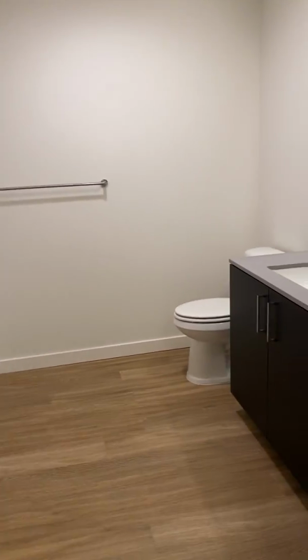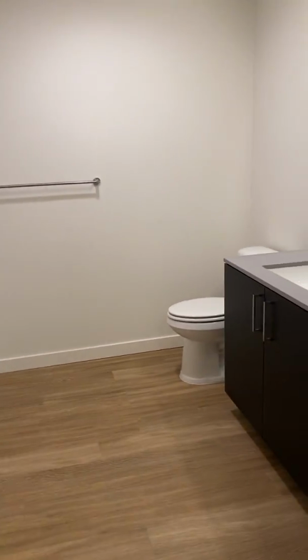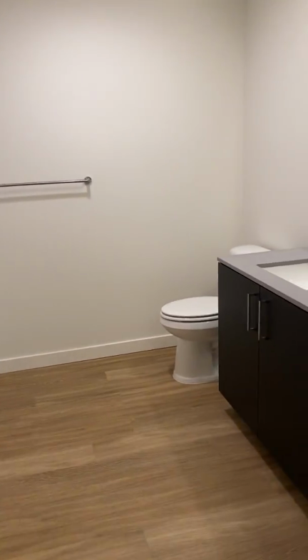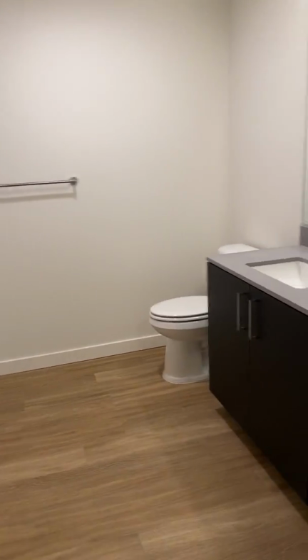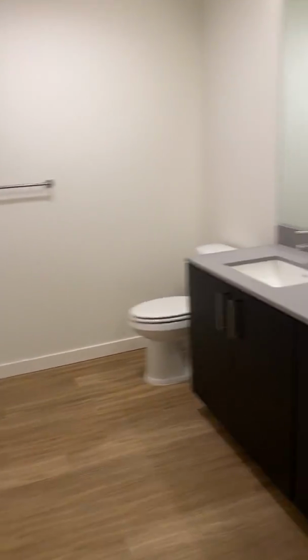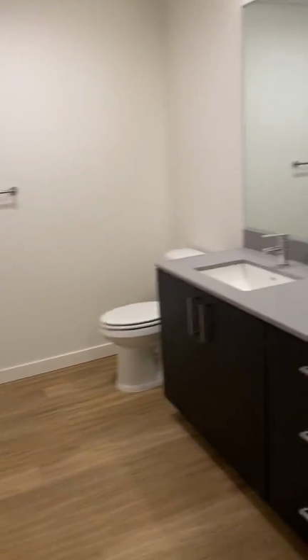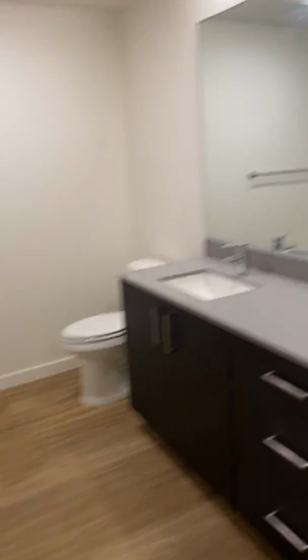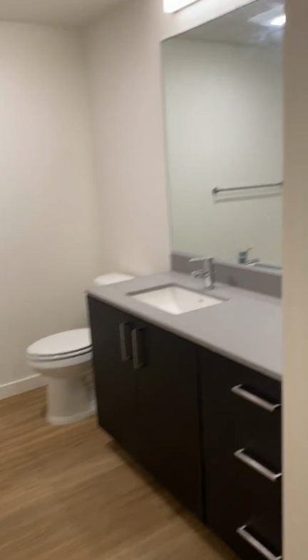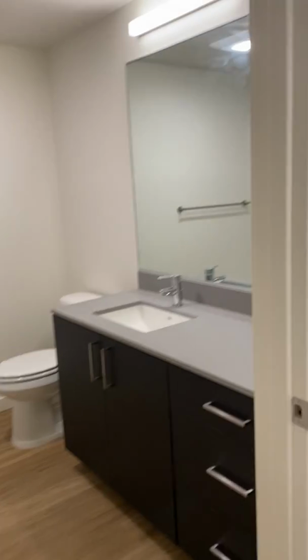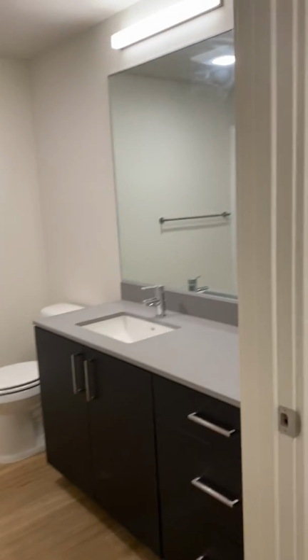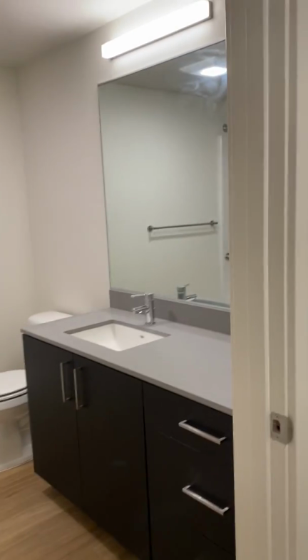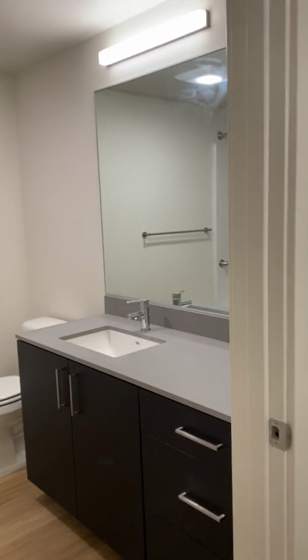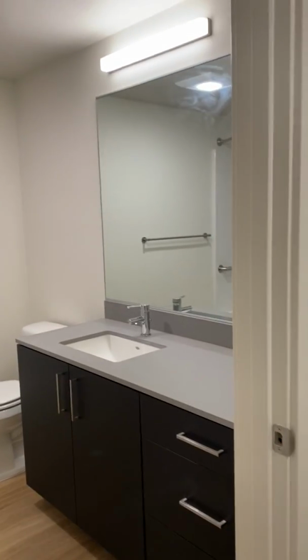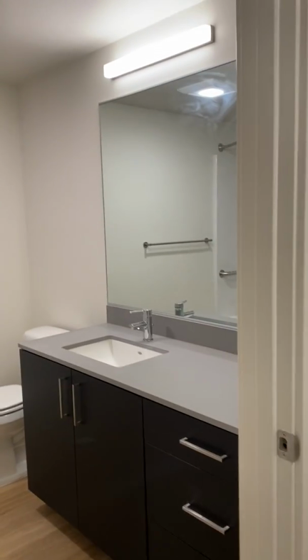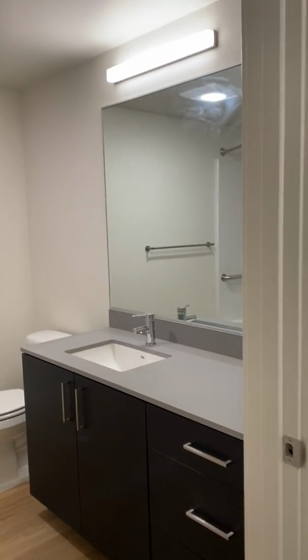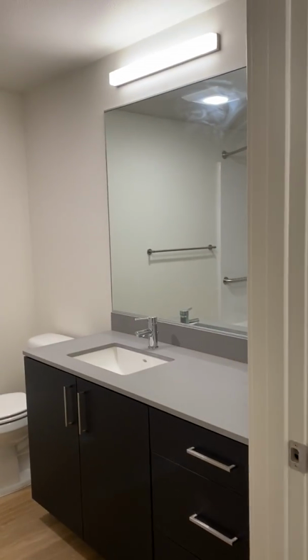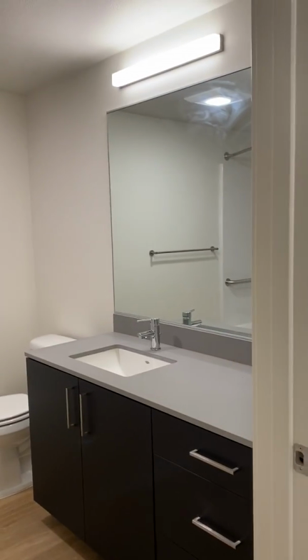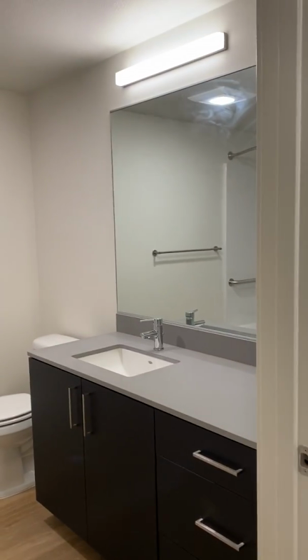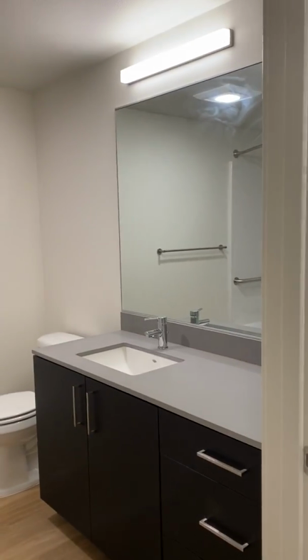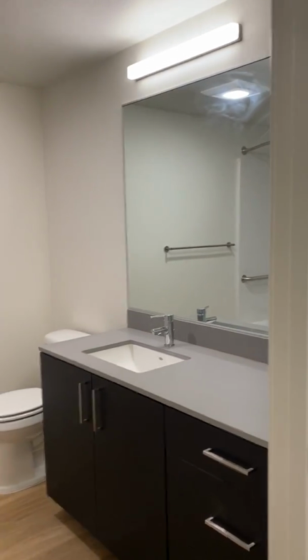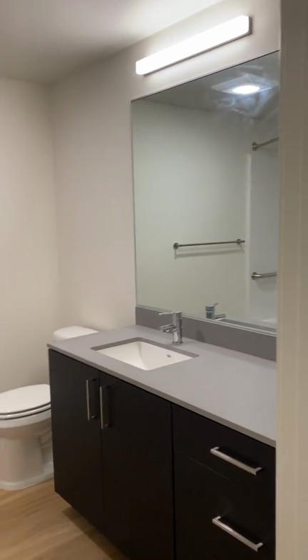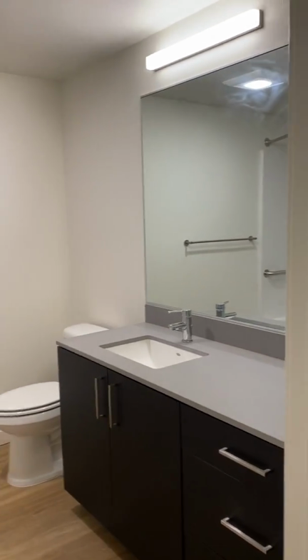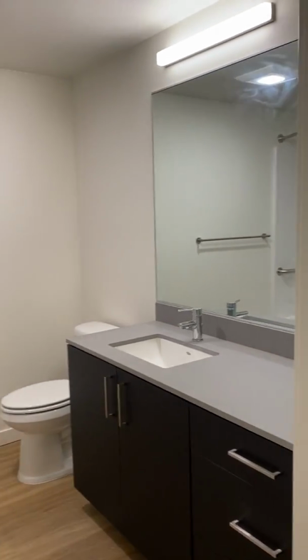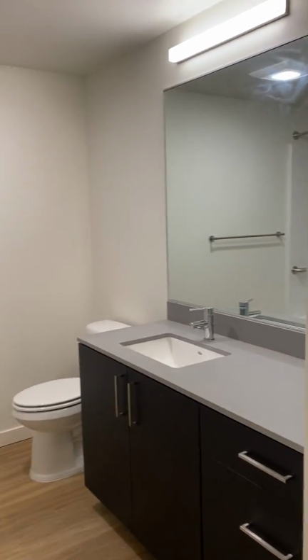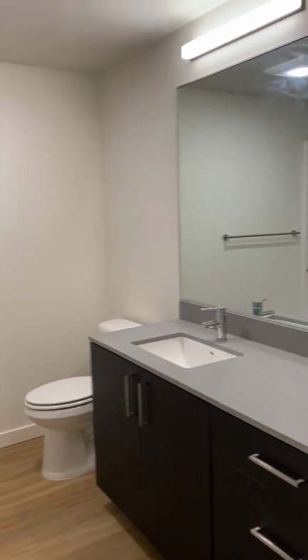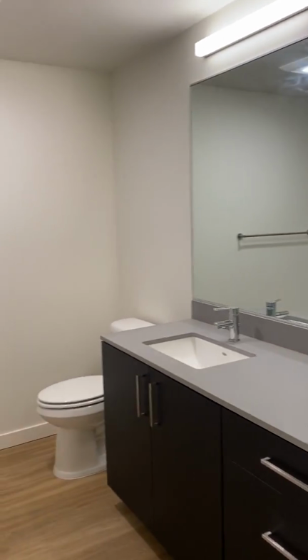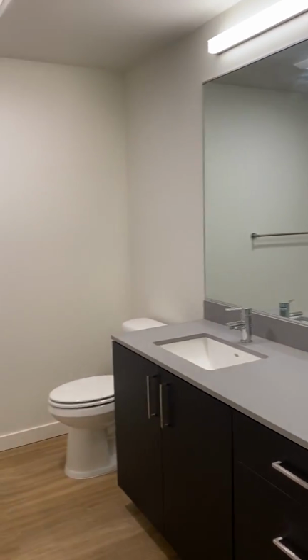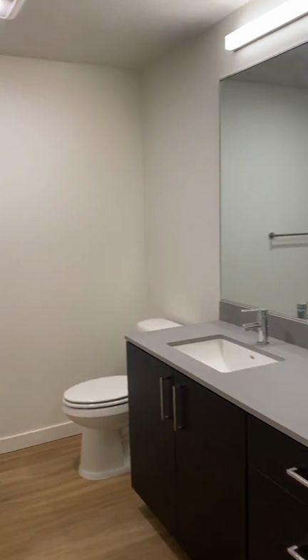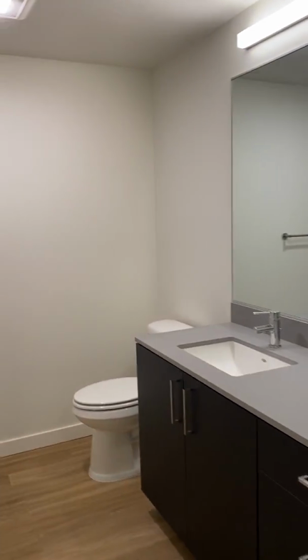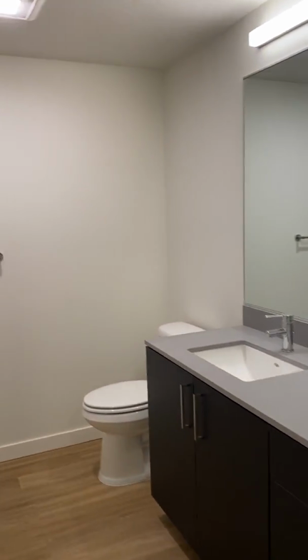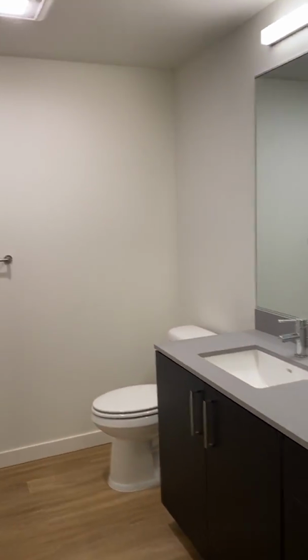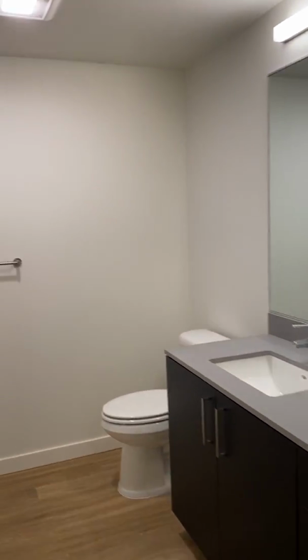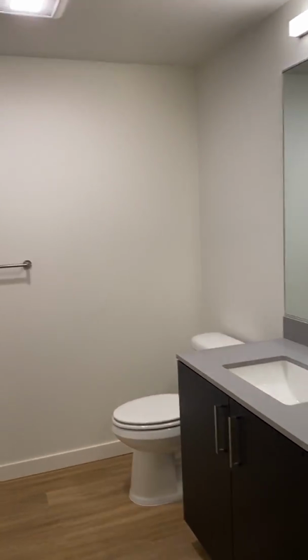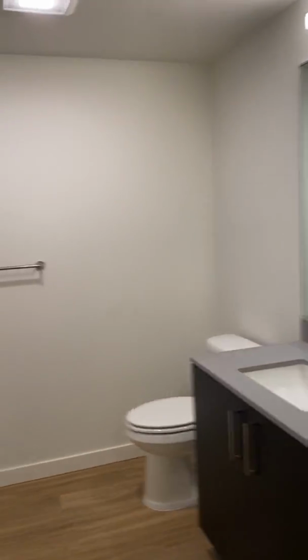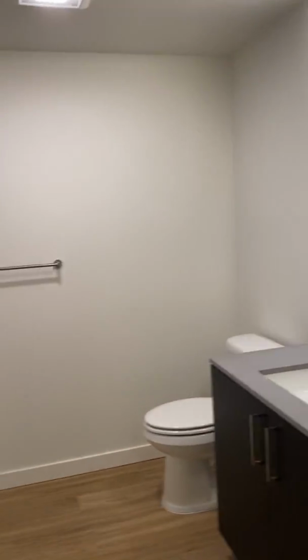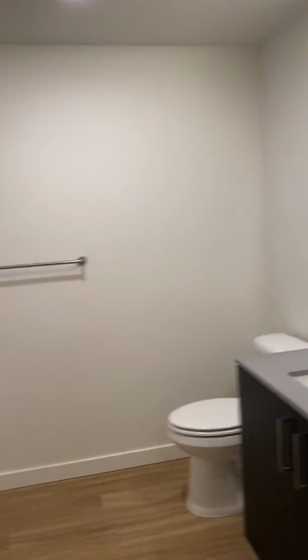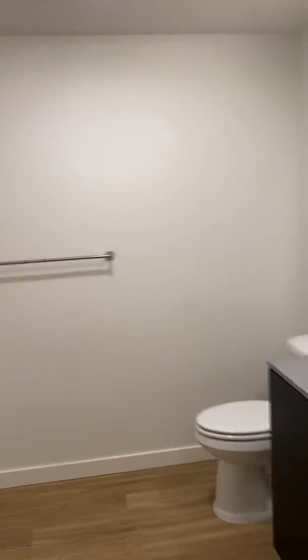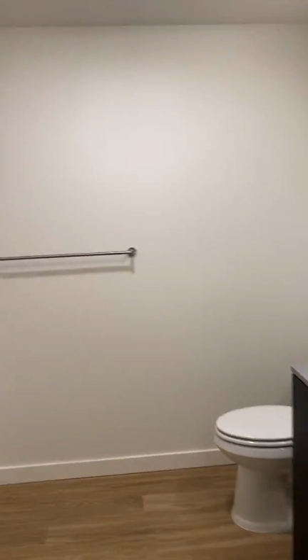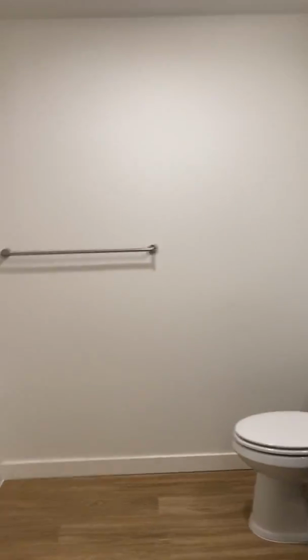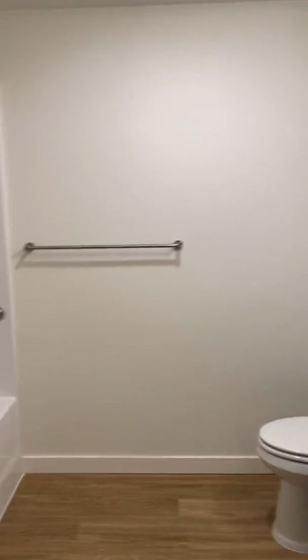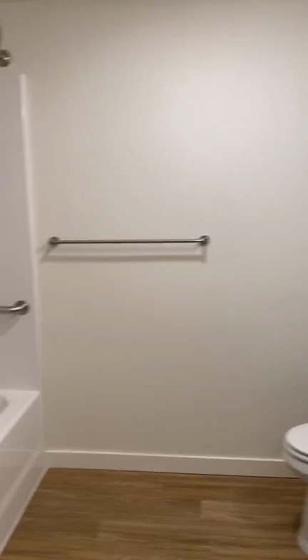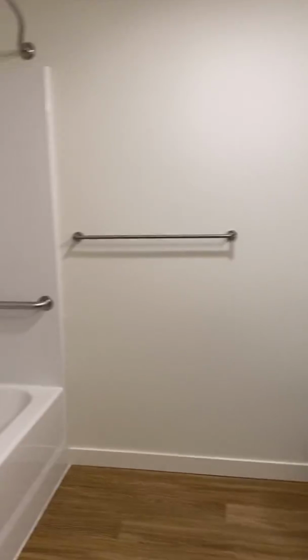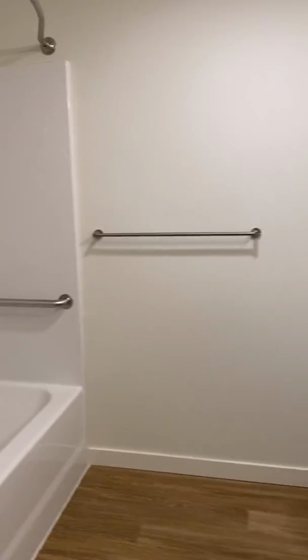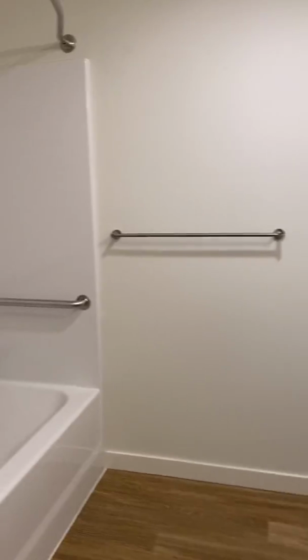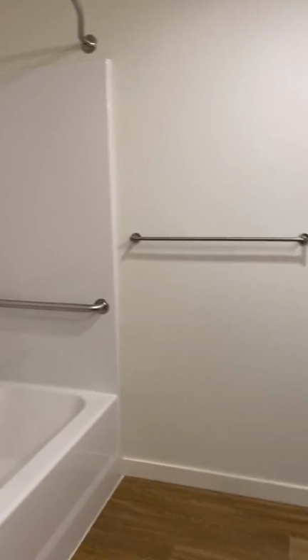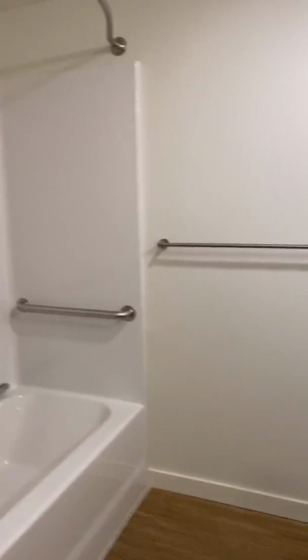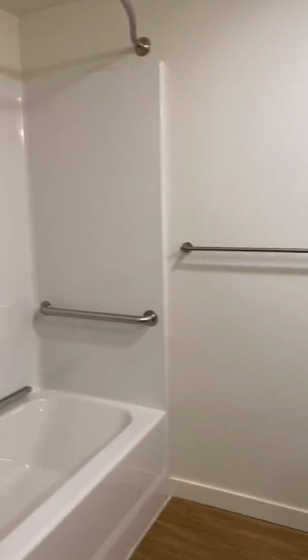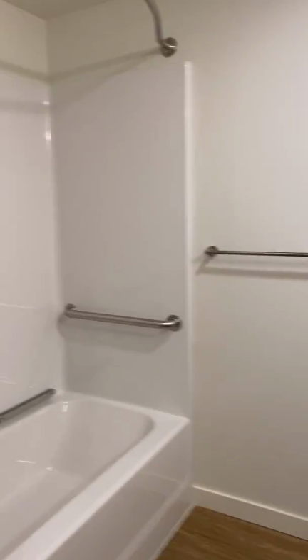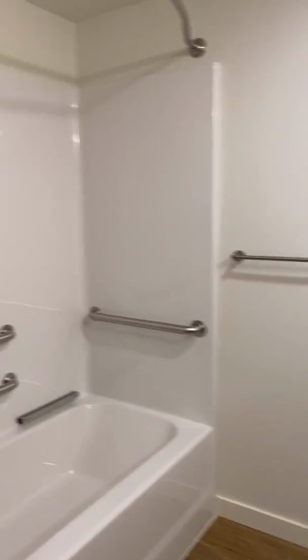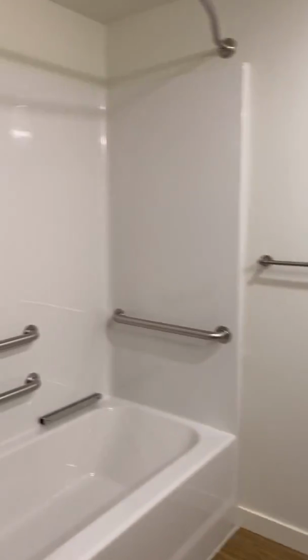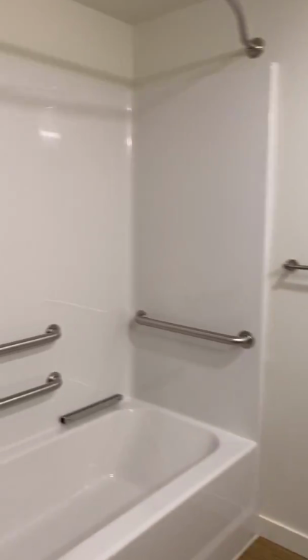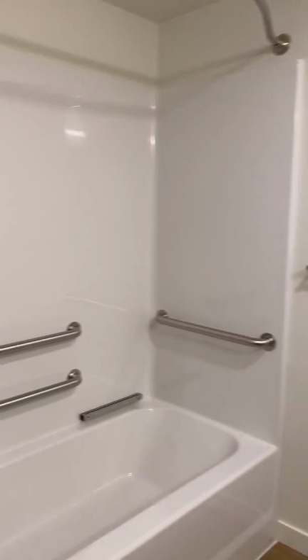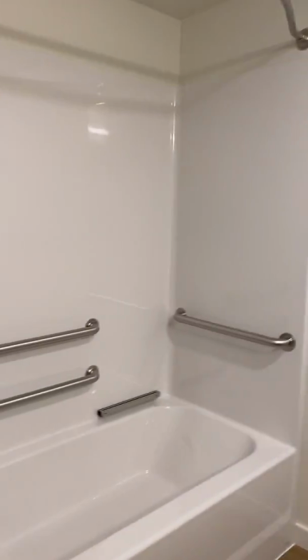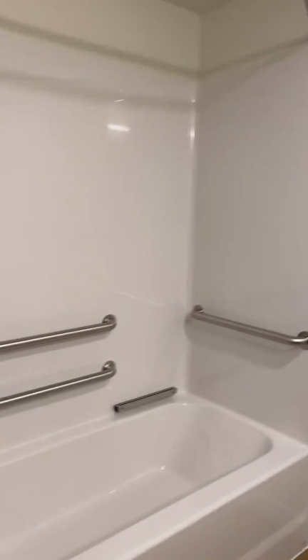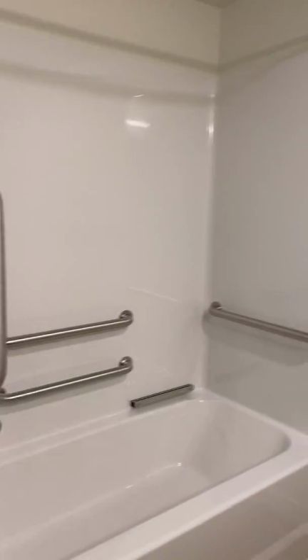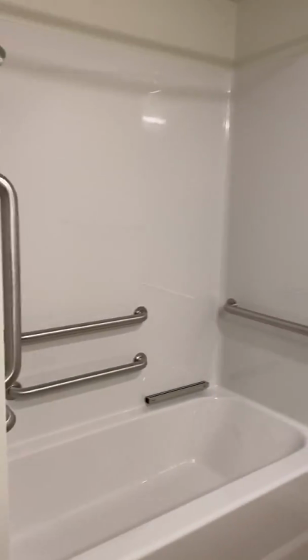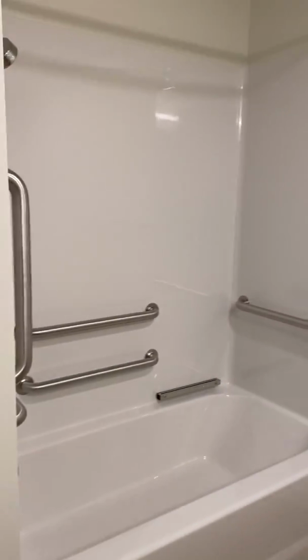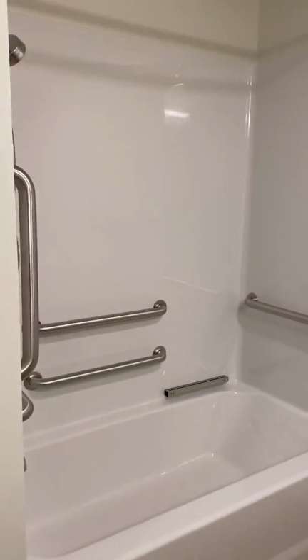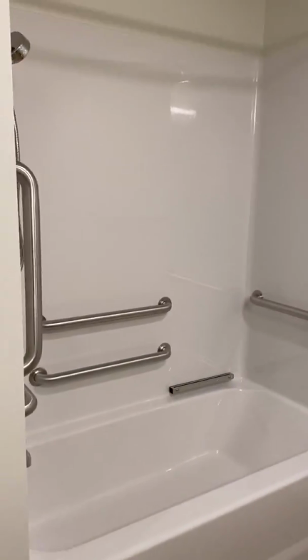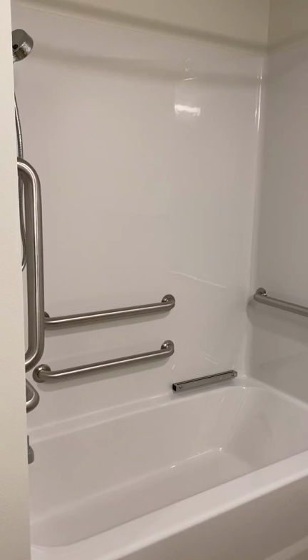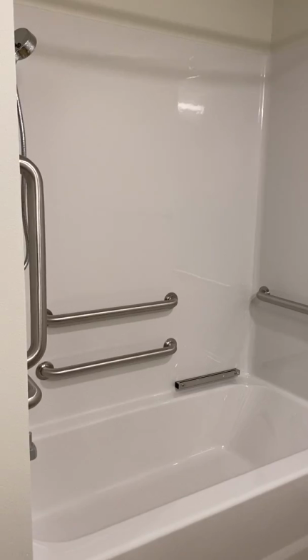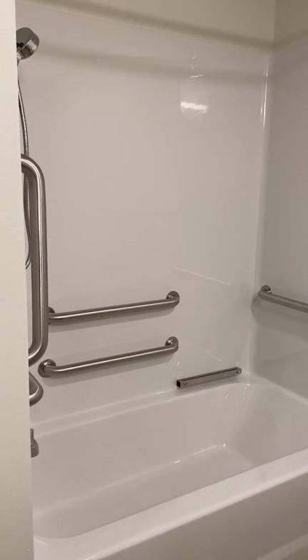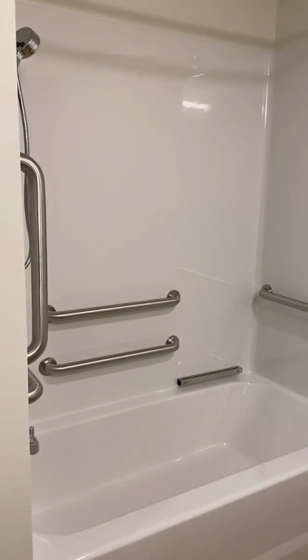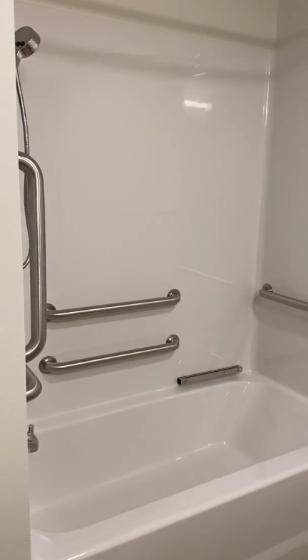Lots of space in here. Beautiful countertops. Large bathtub.